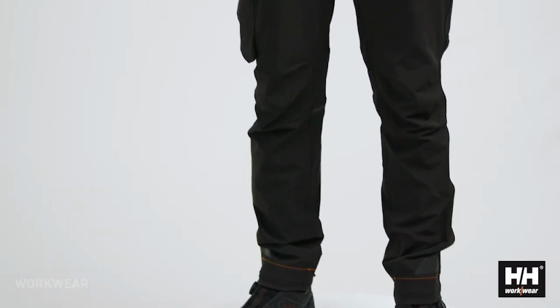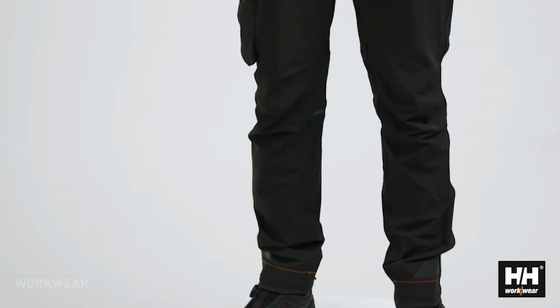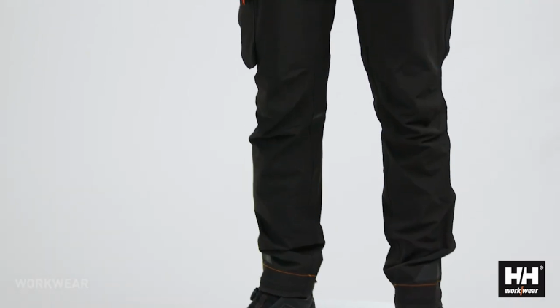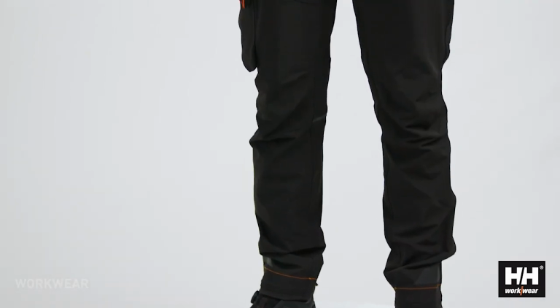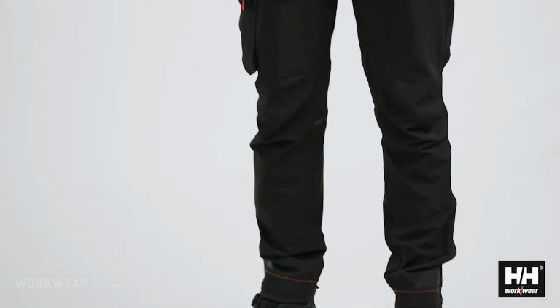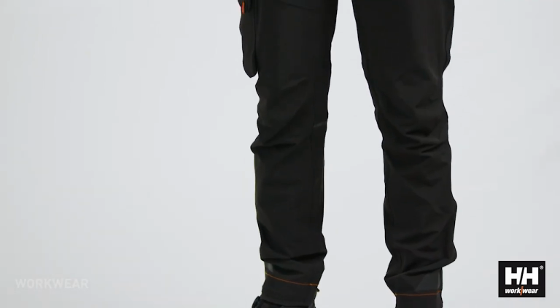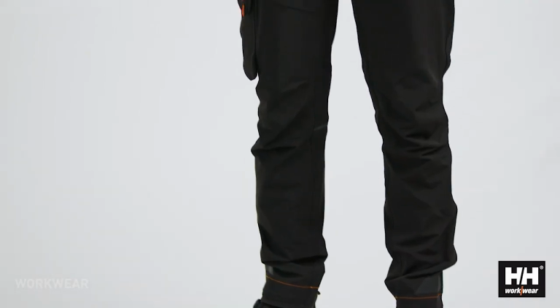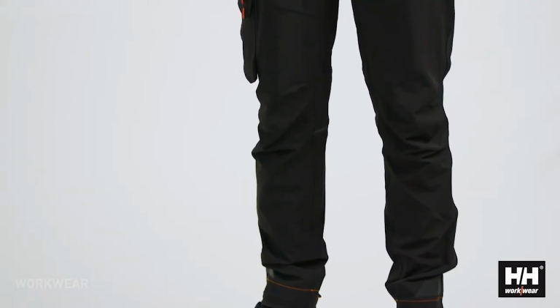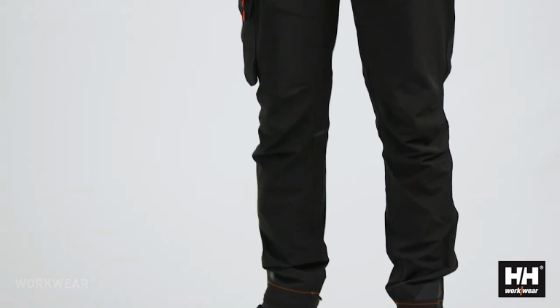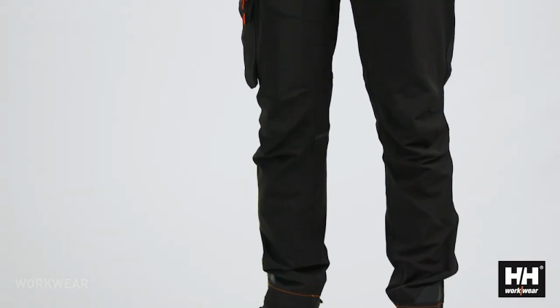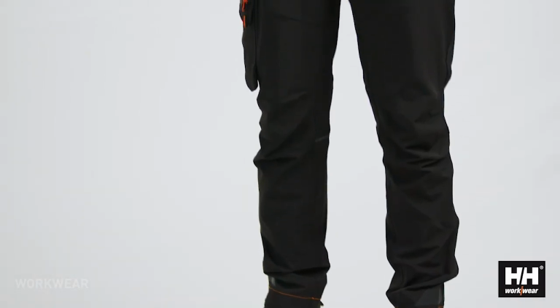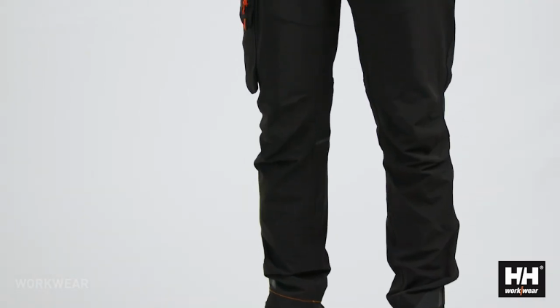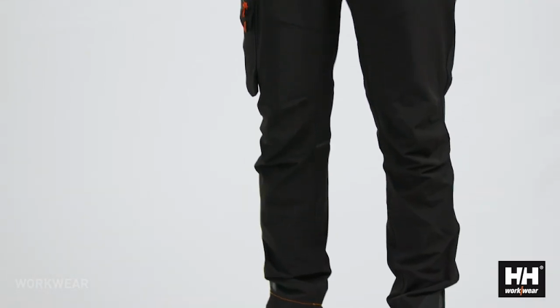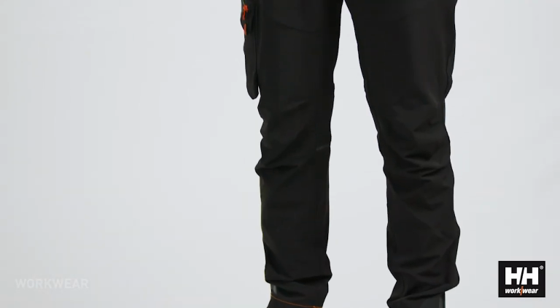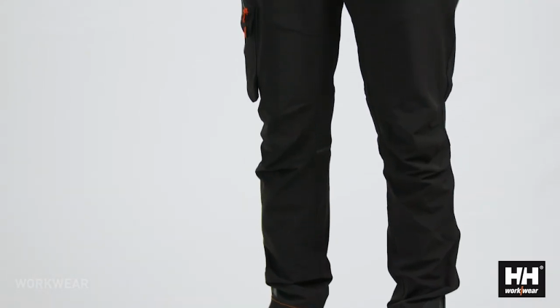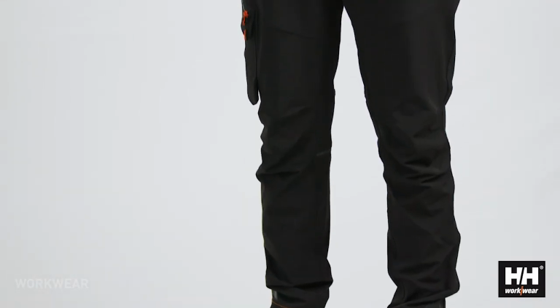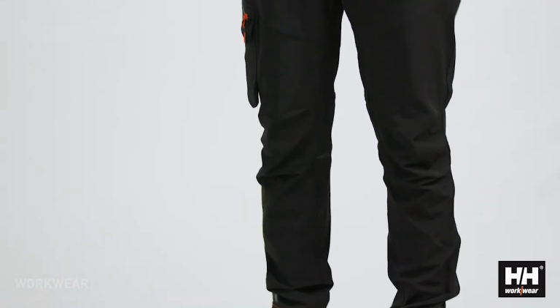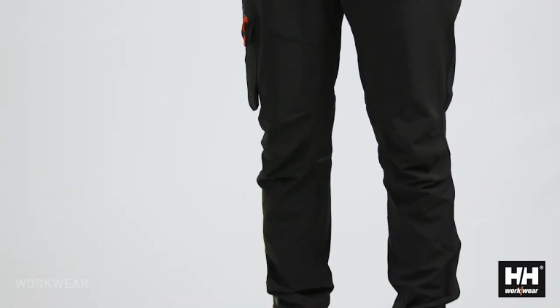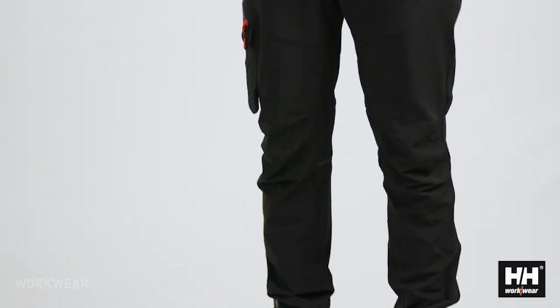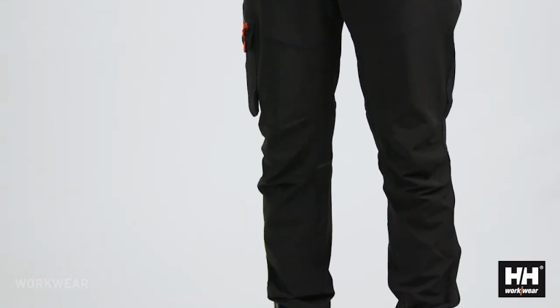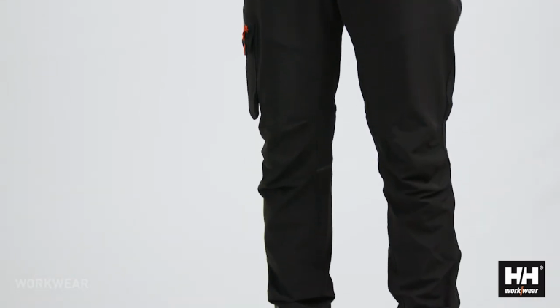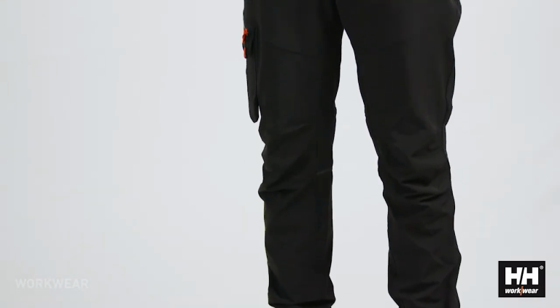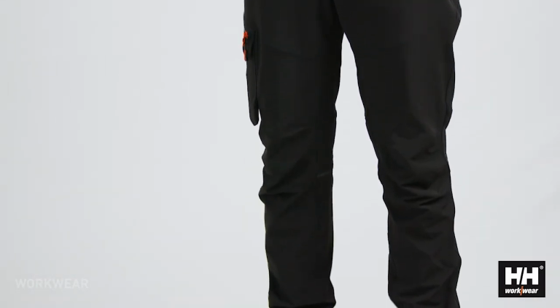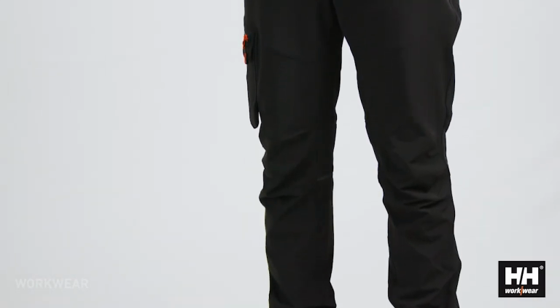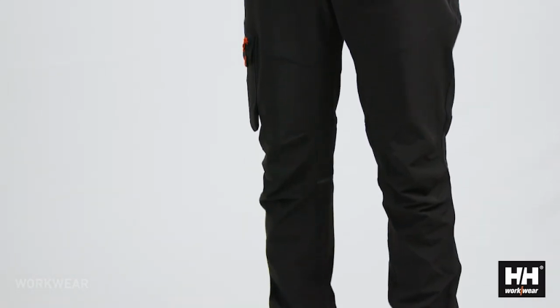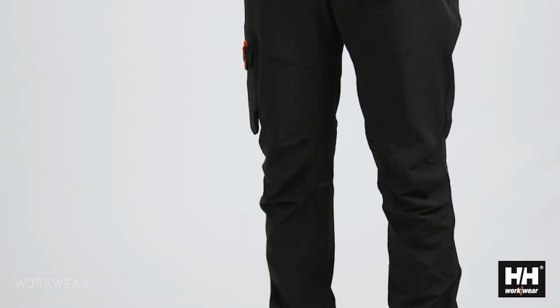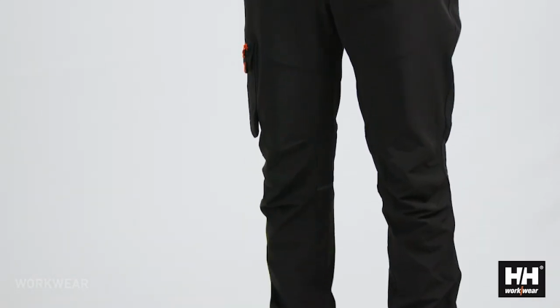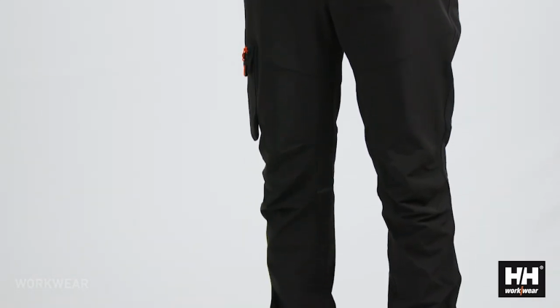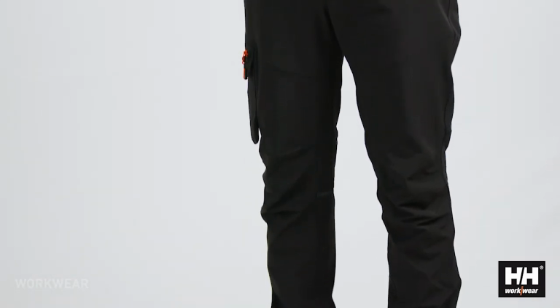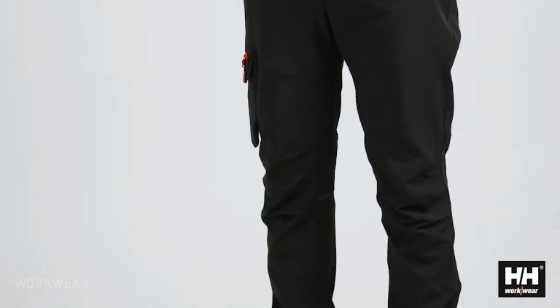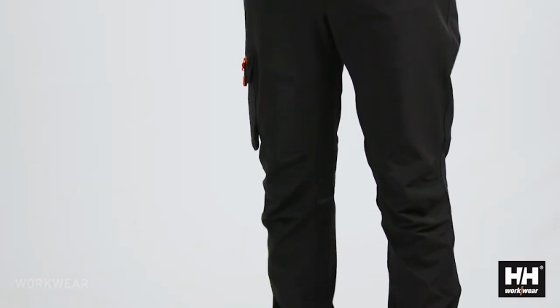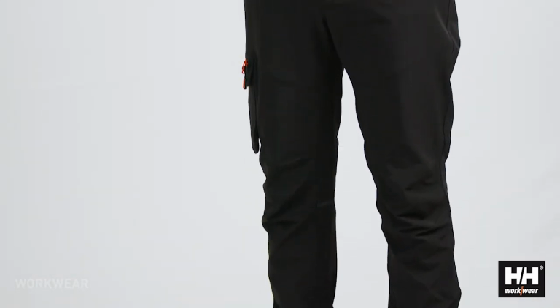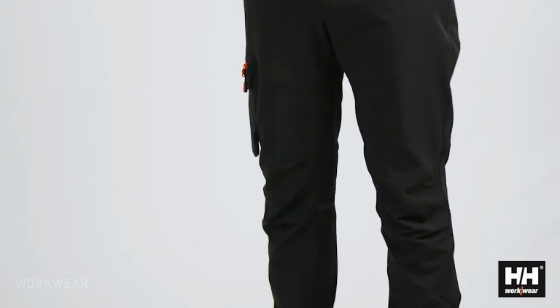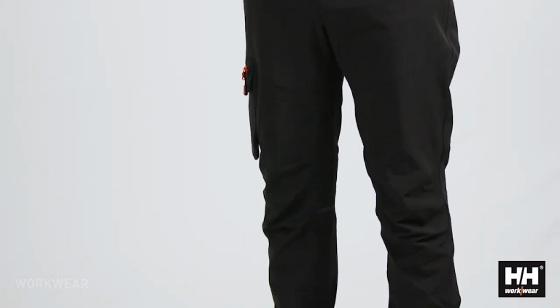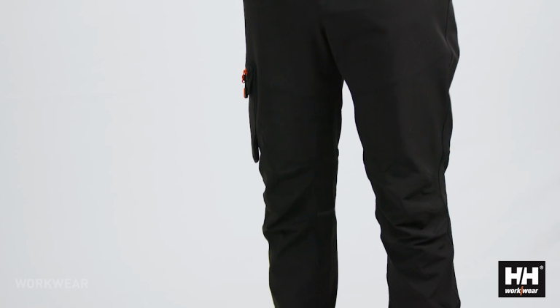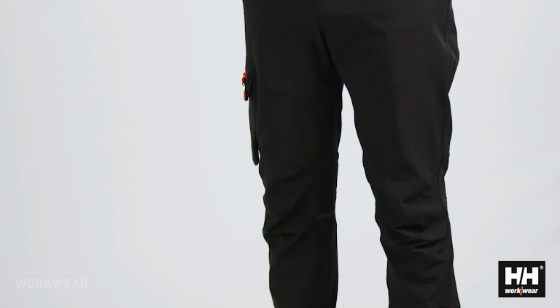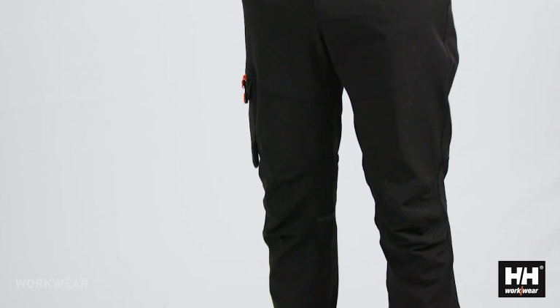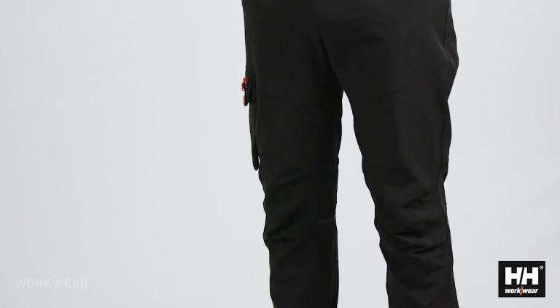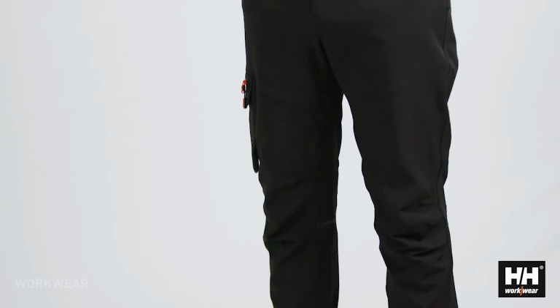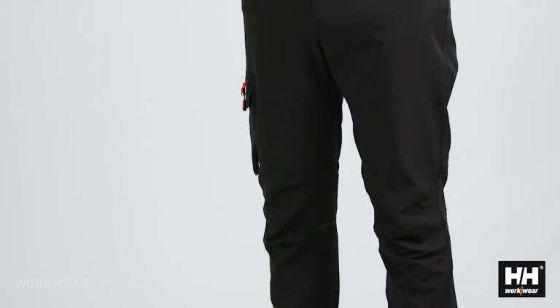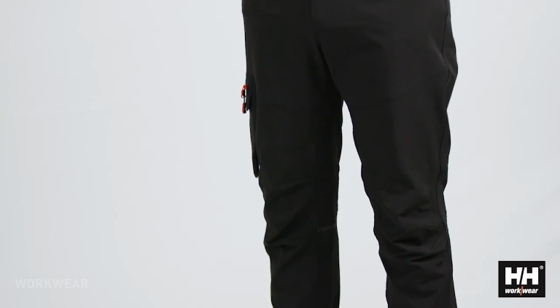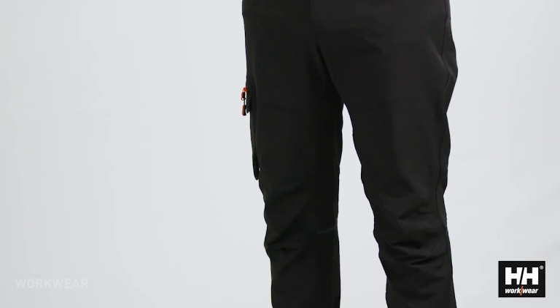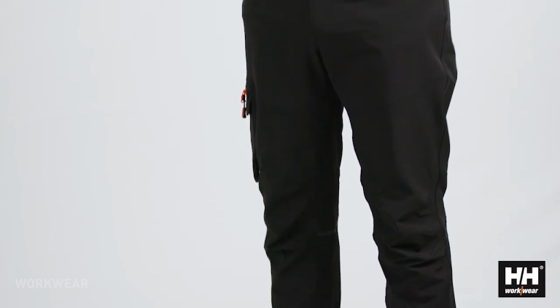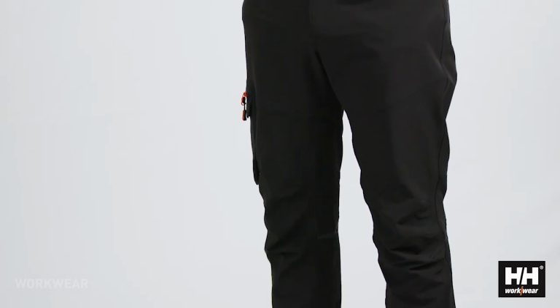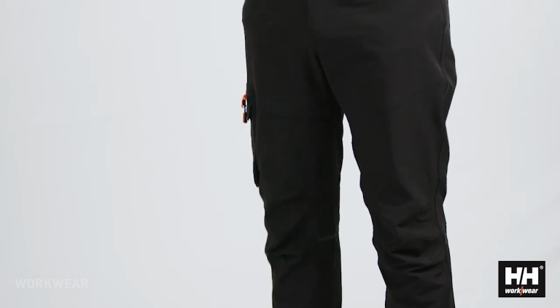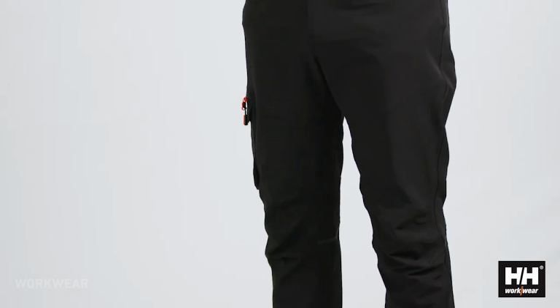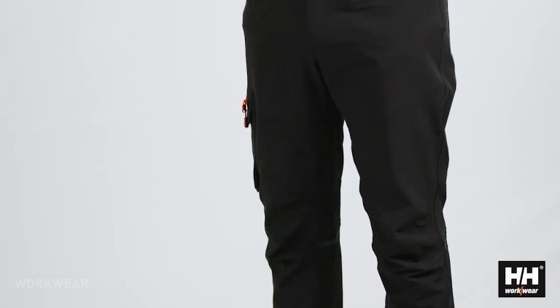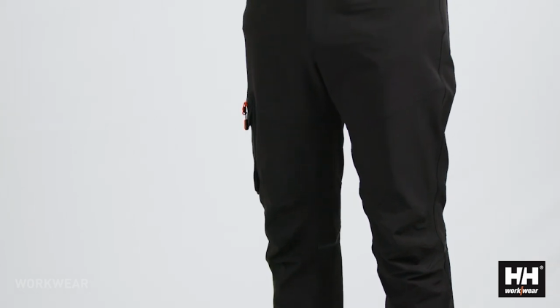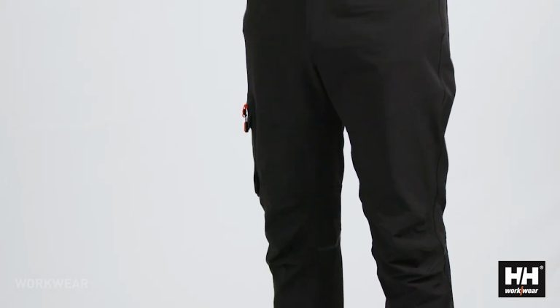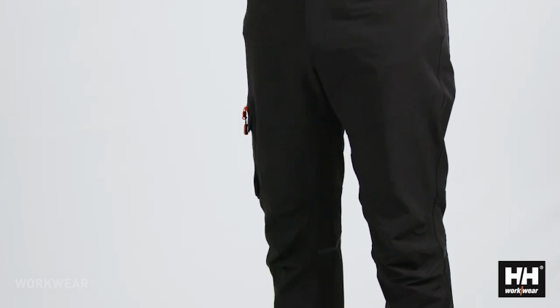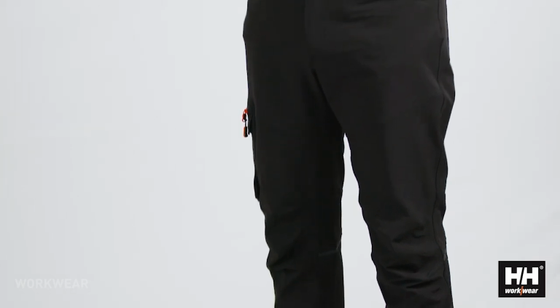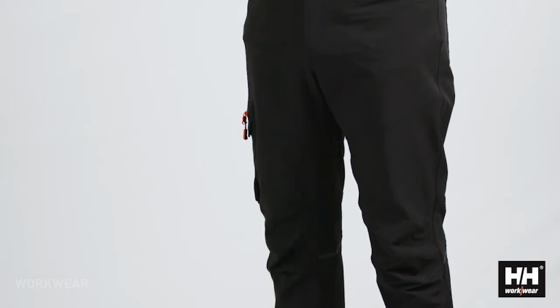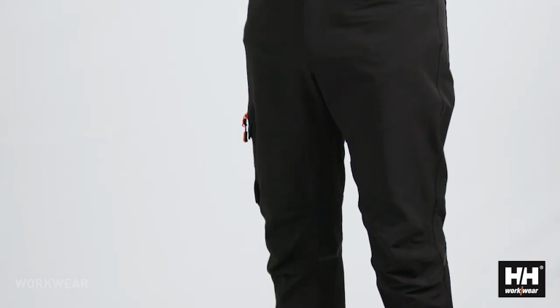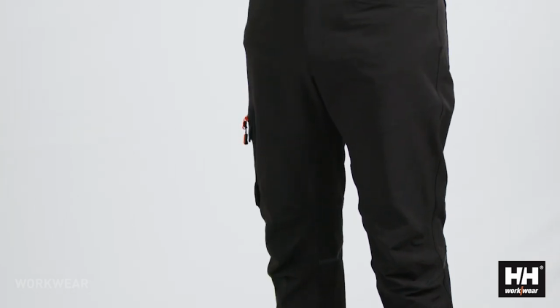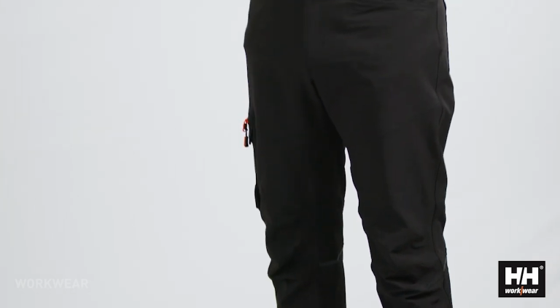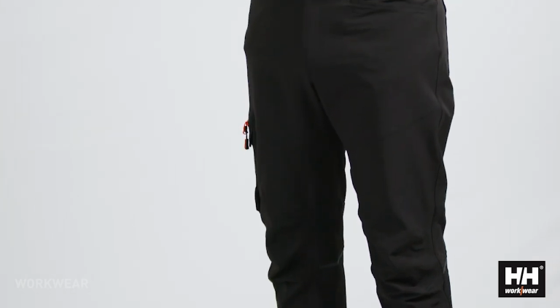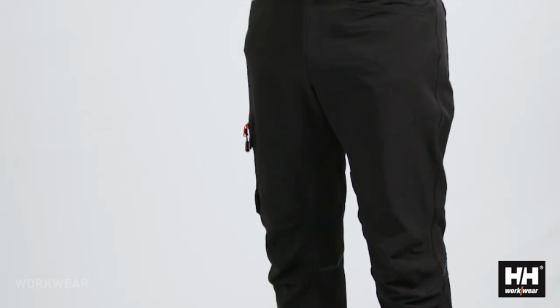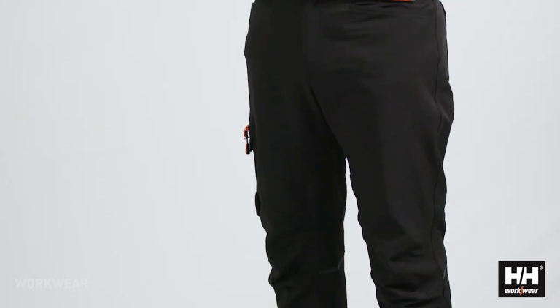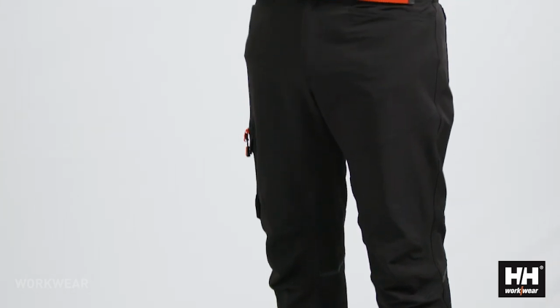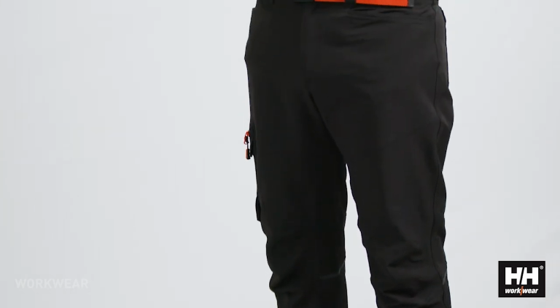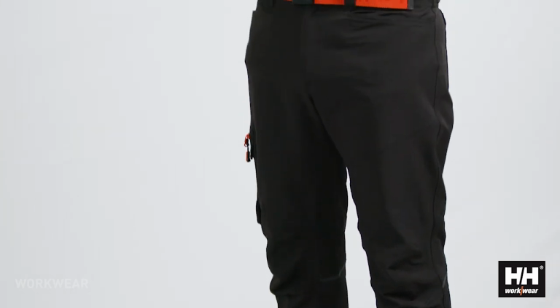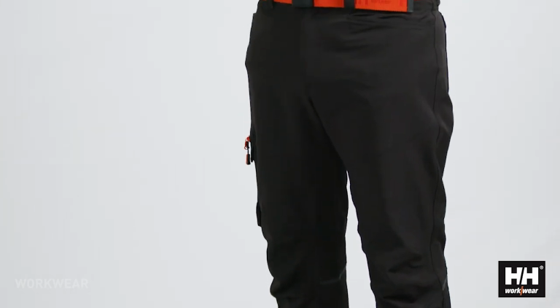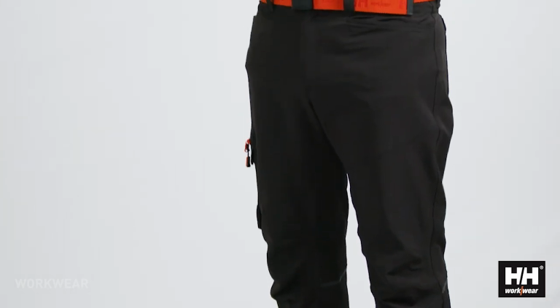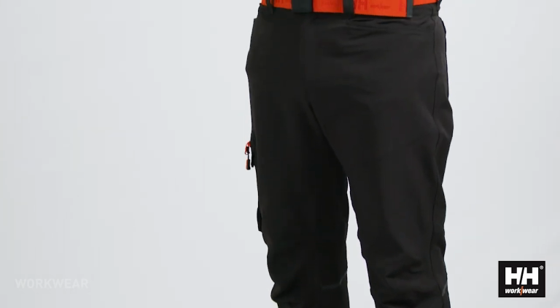The Kensington pant has a slimmer and more modern fit, and the comfort comes mainly from the use of 4-way stretch fabric.